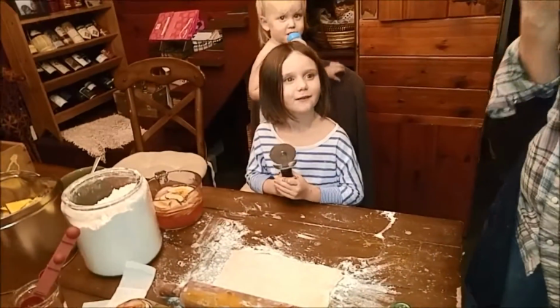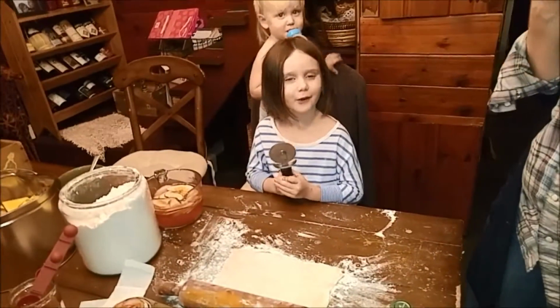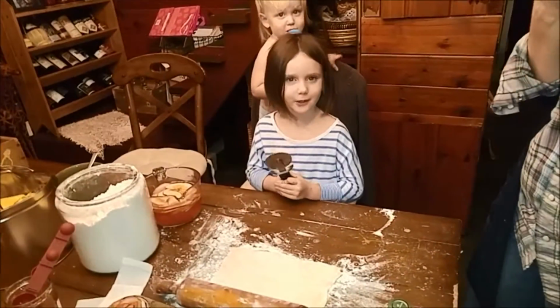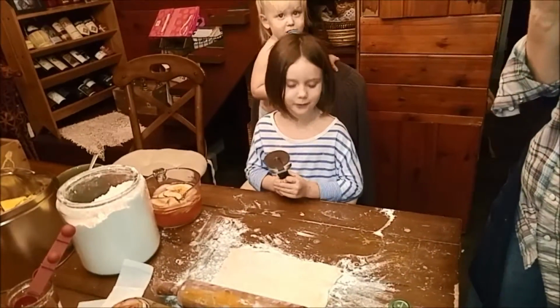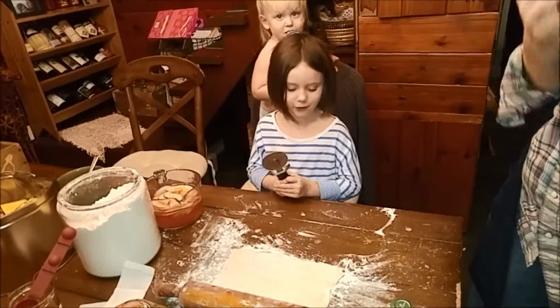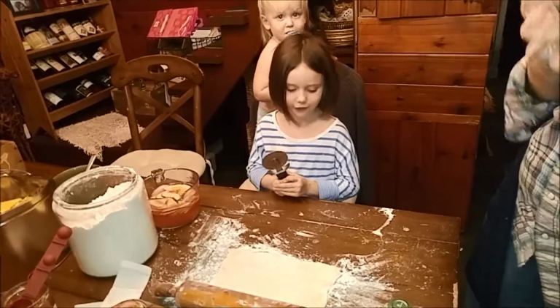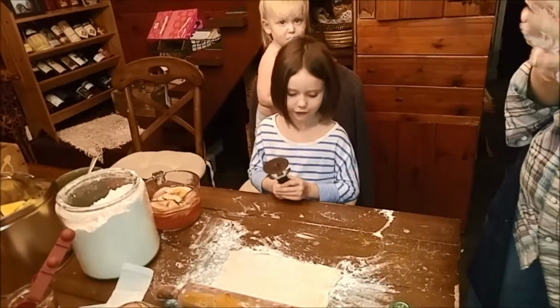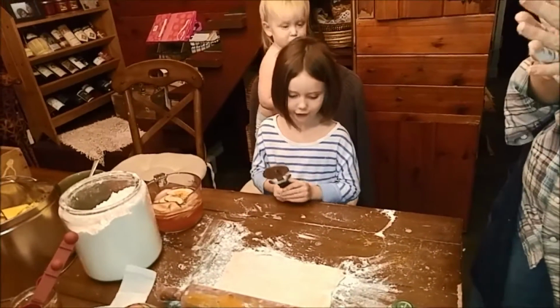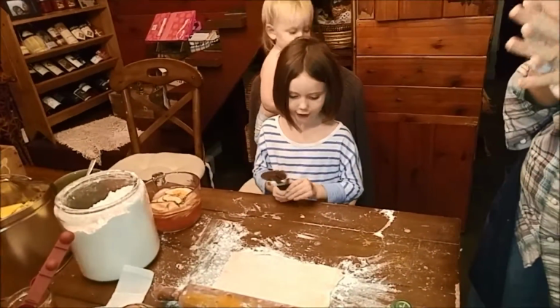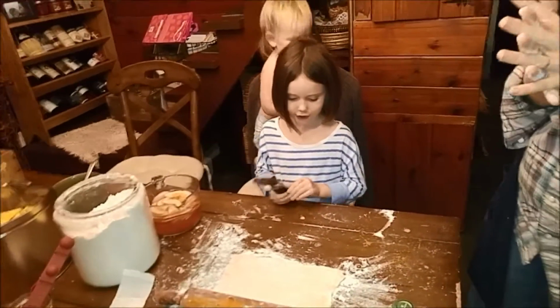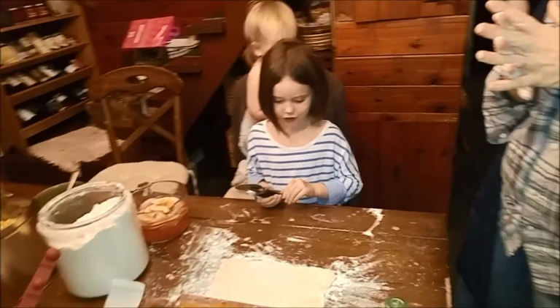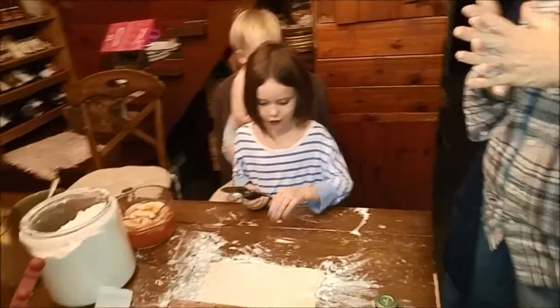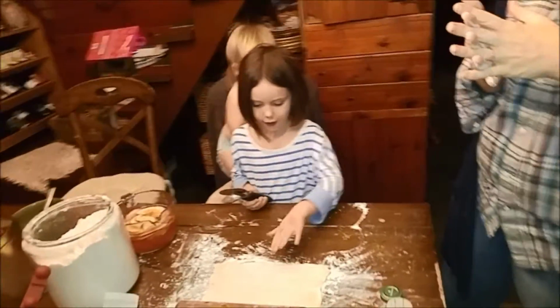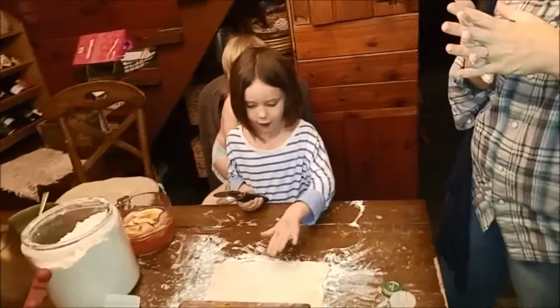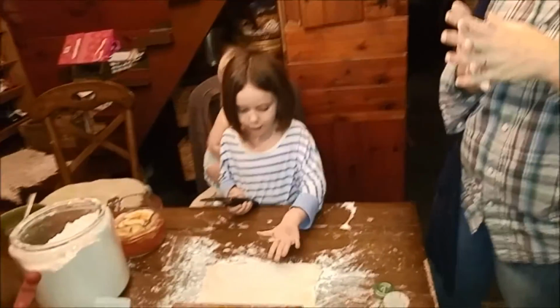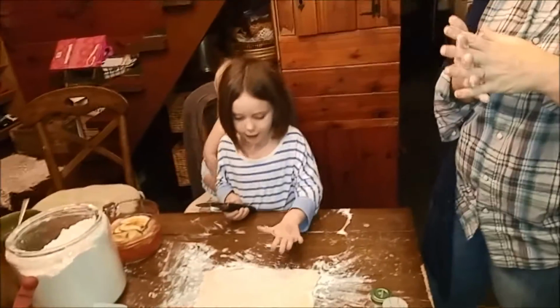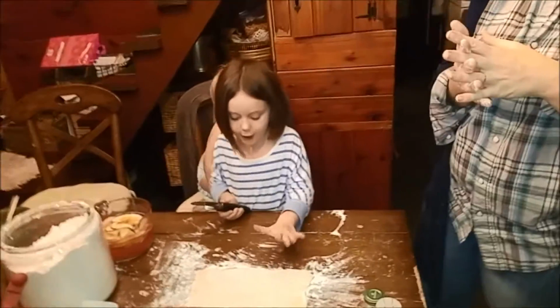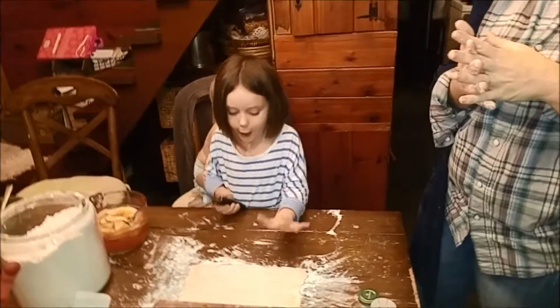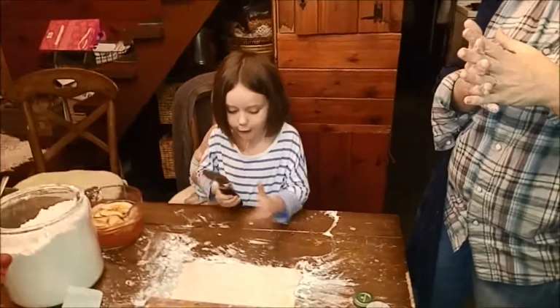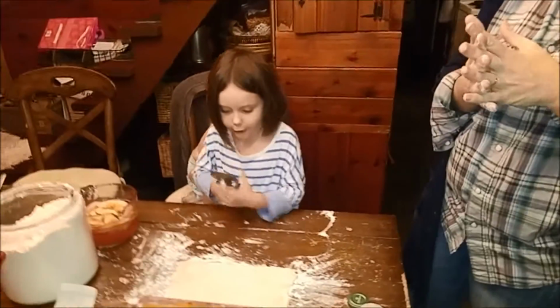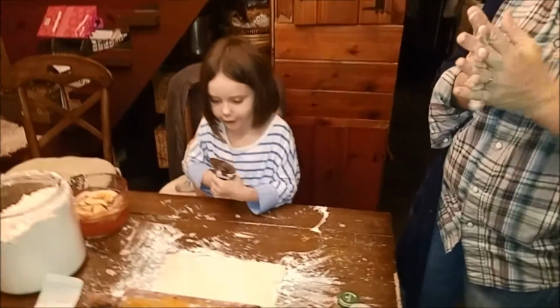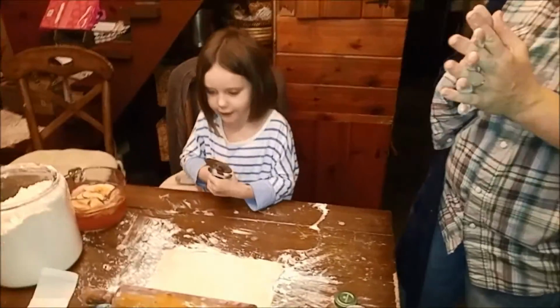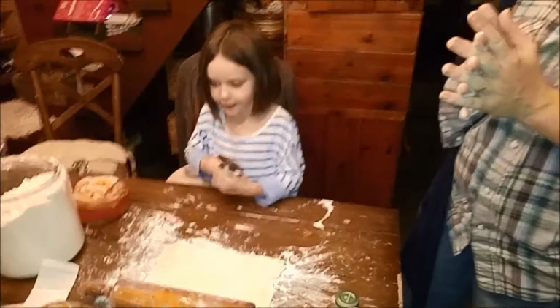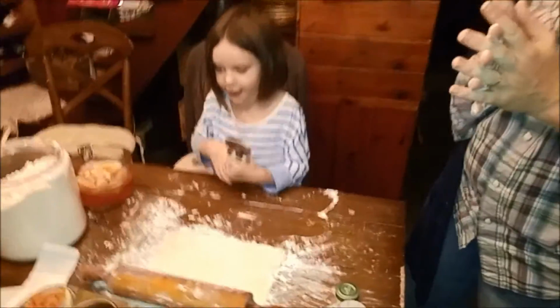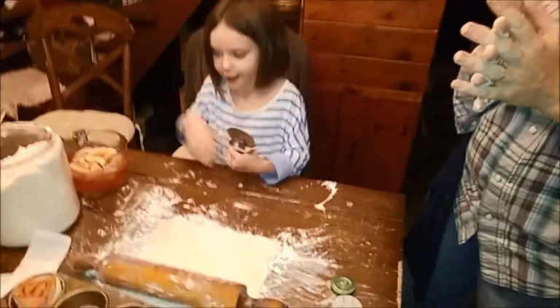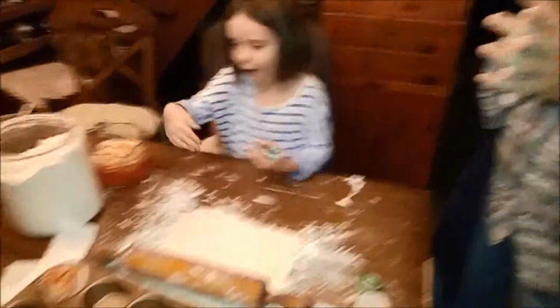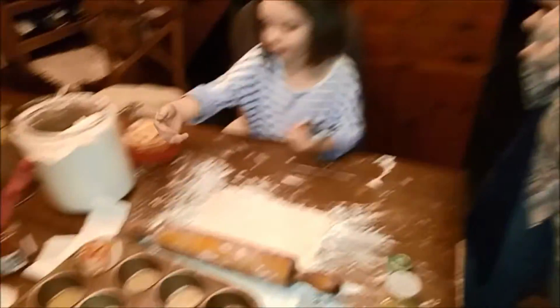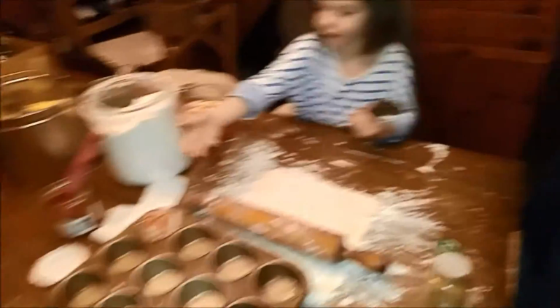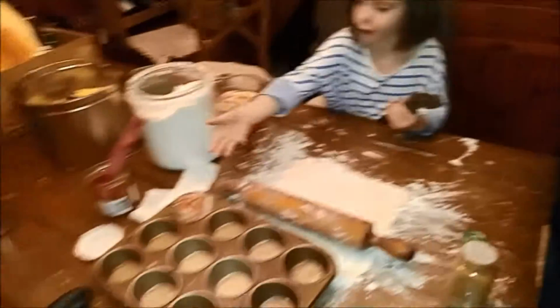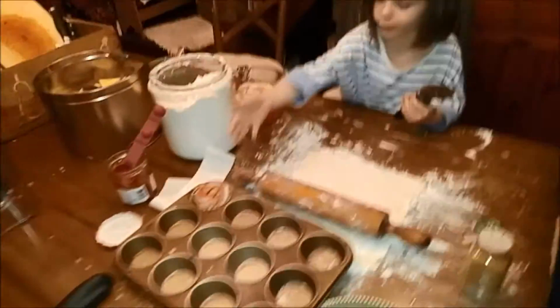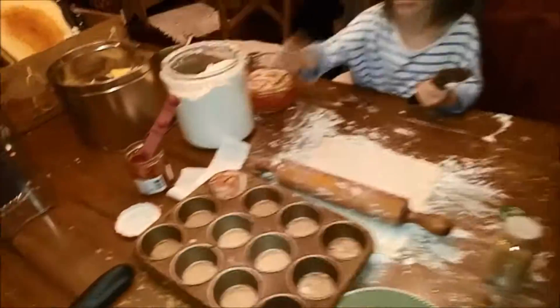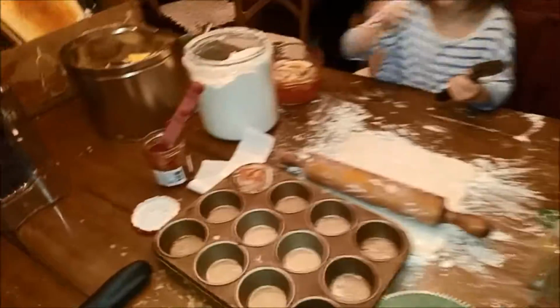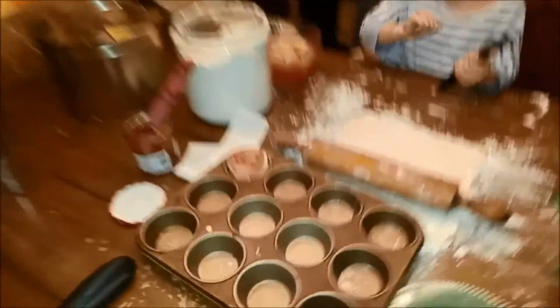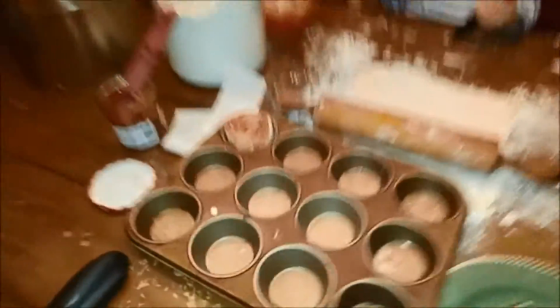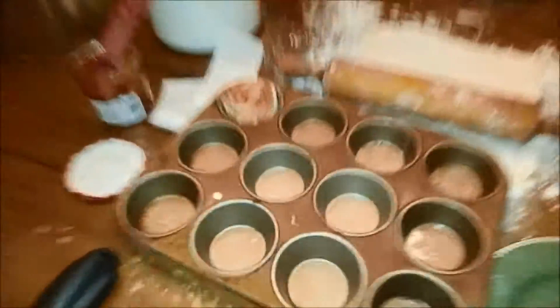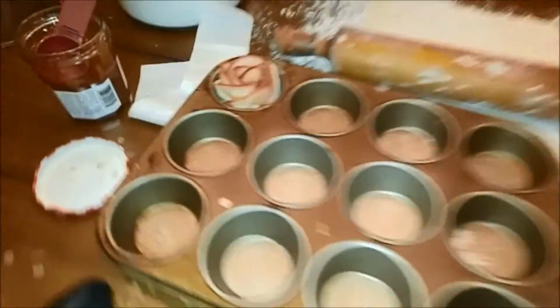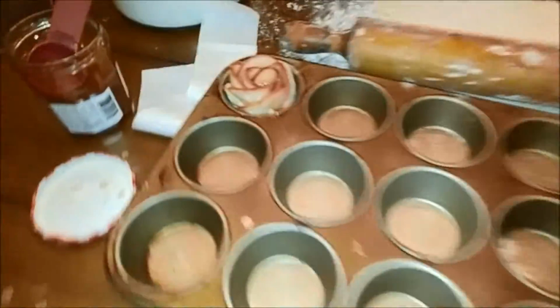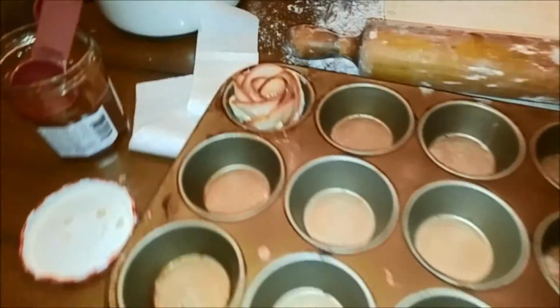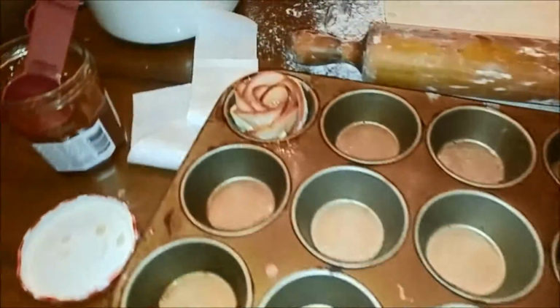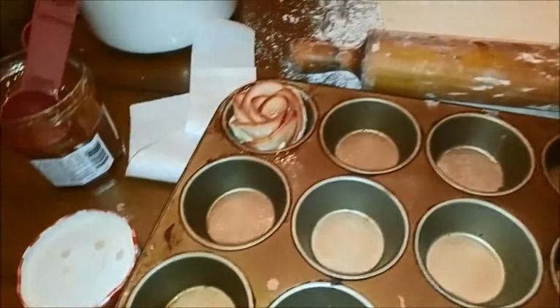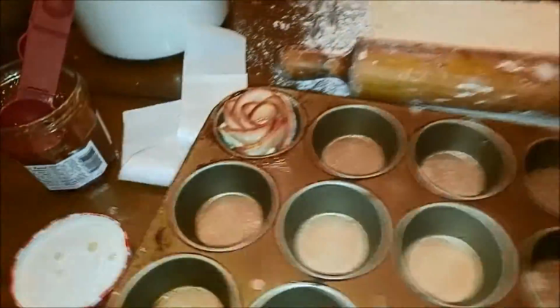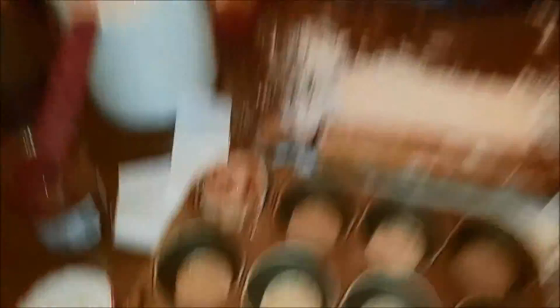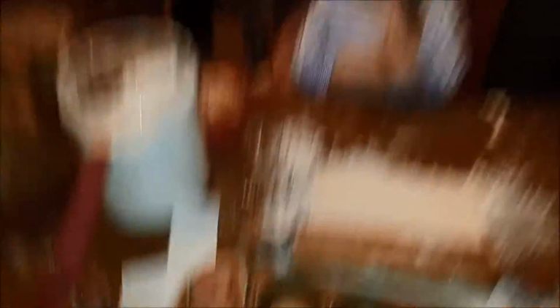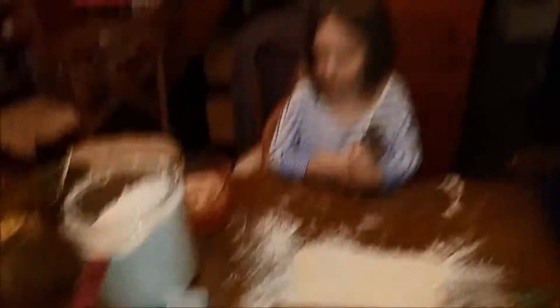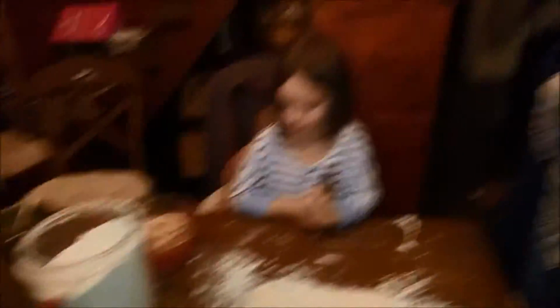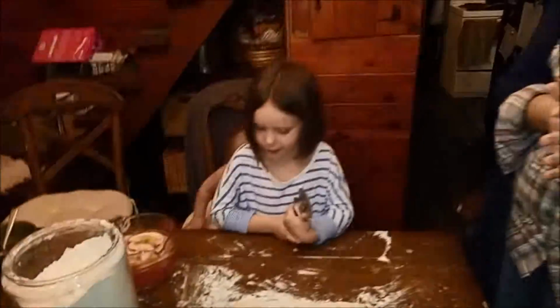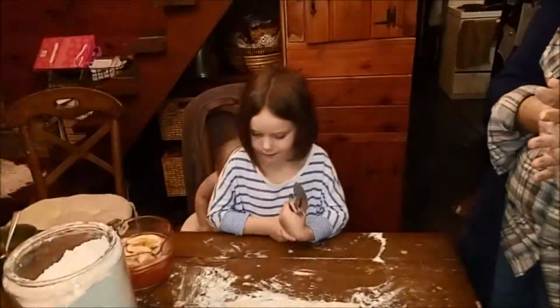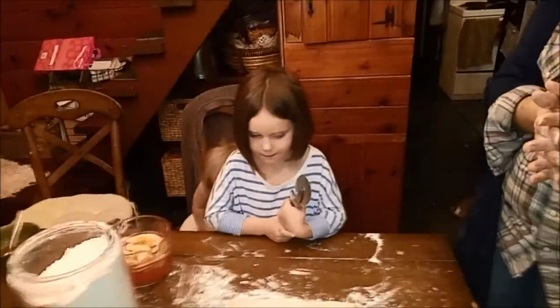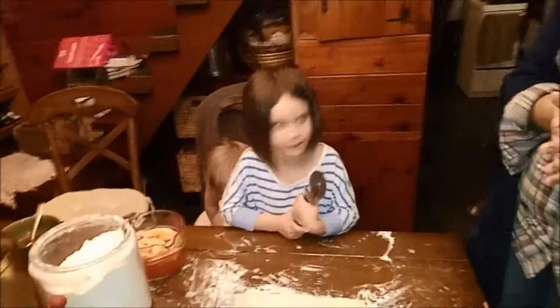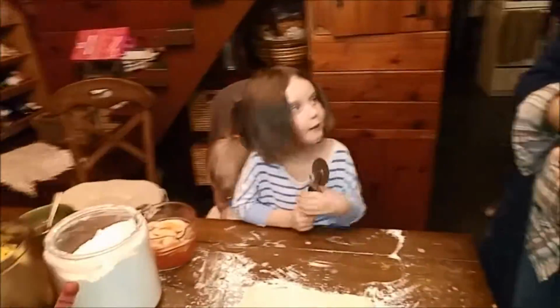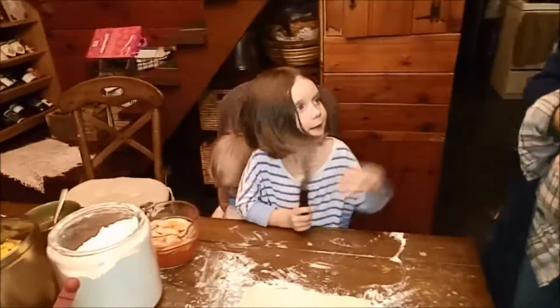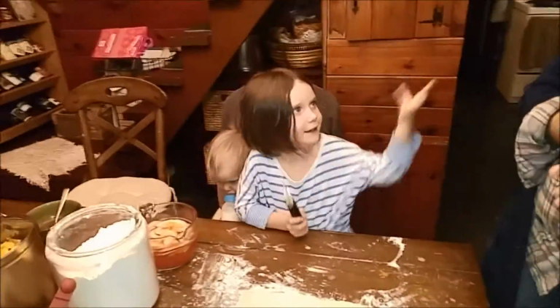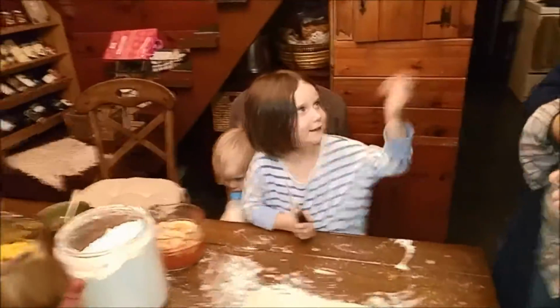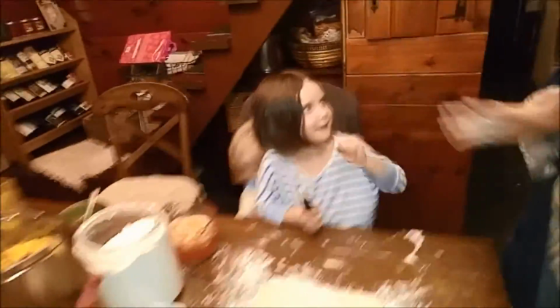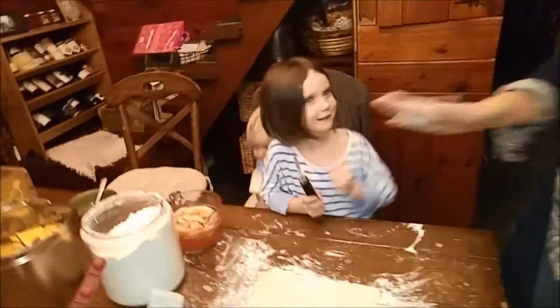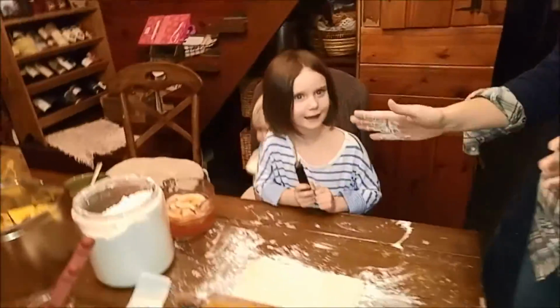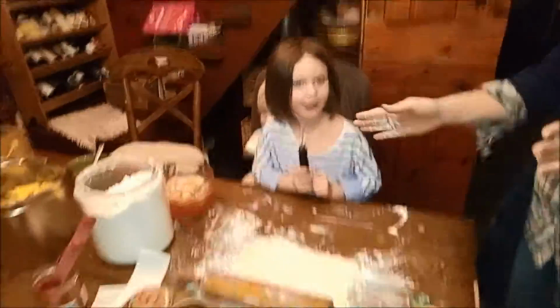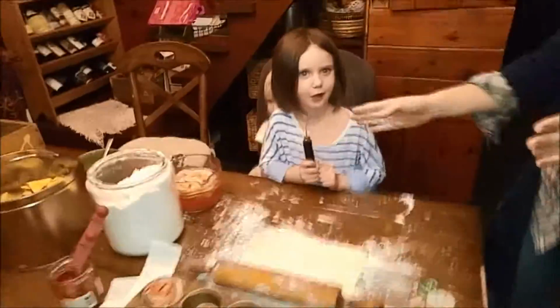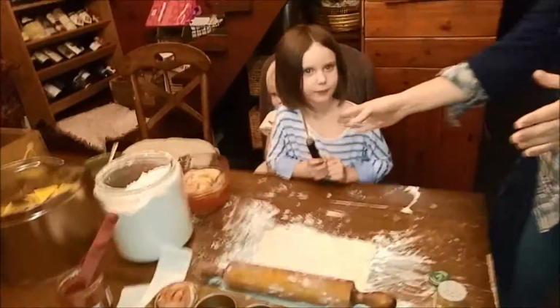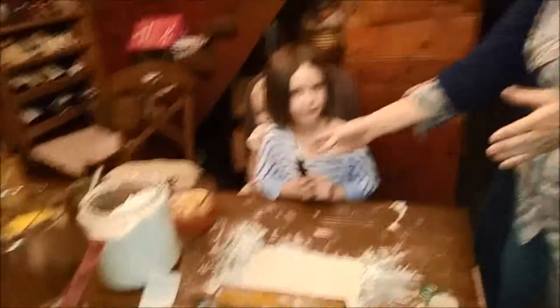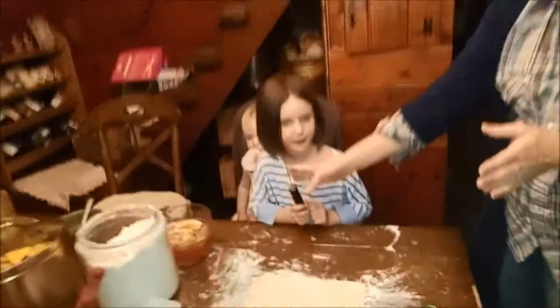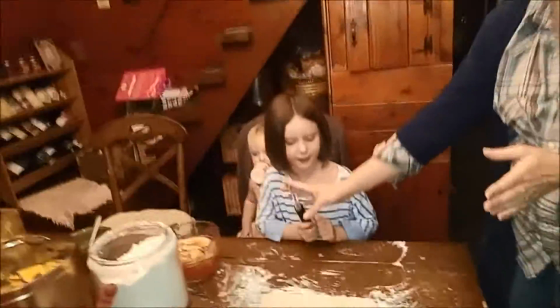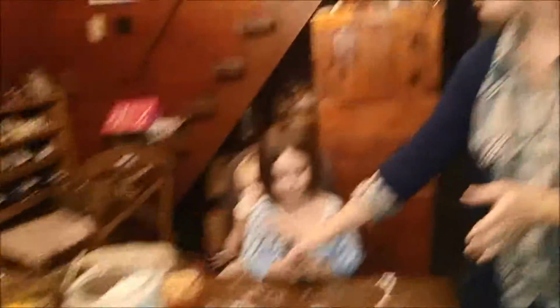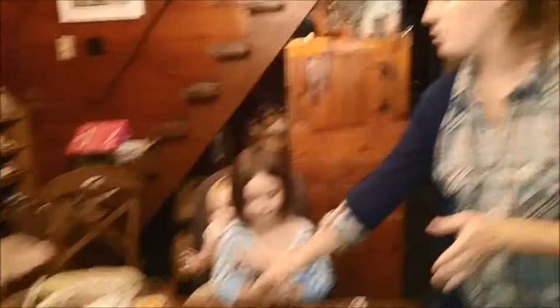Welcome to Rose Cooking Show. We are going to make our own roses, which I already did one. My assistant helped me.